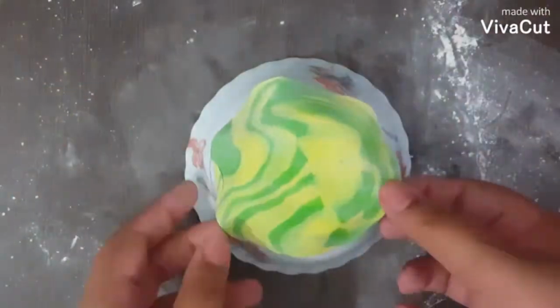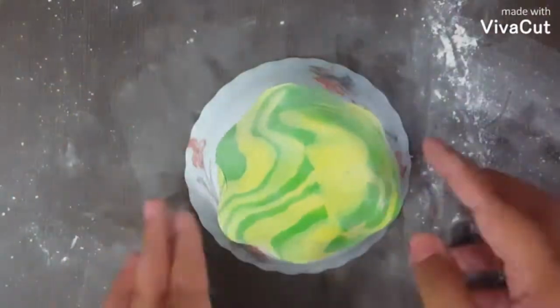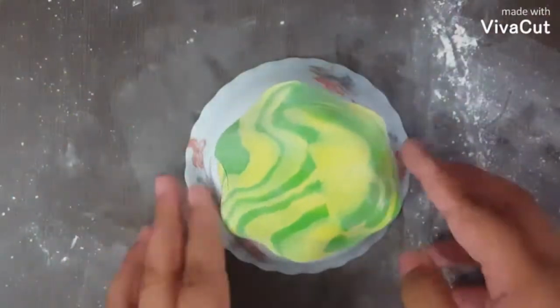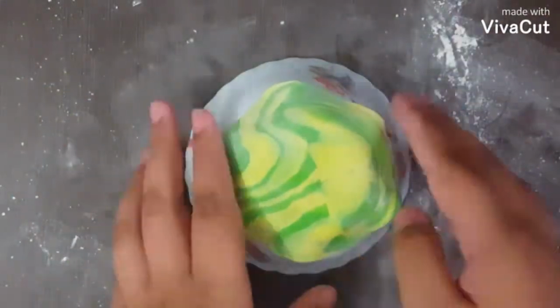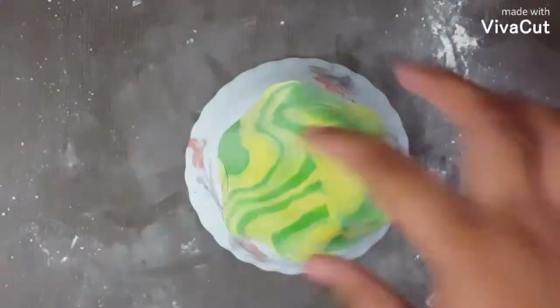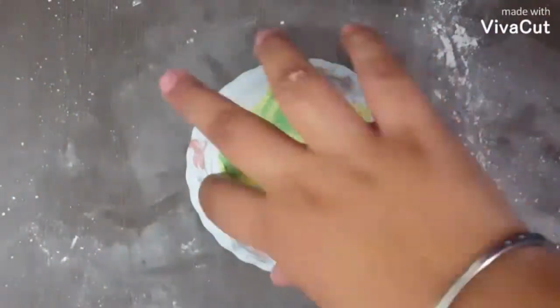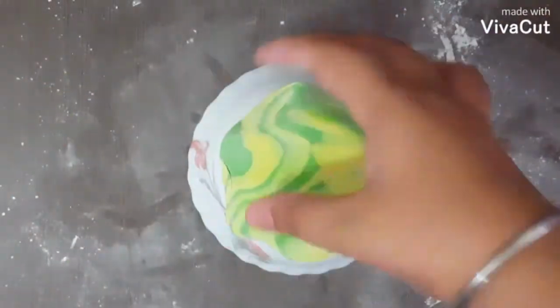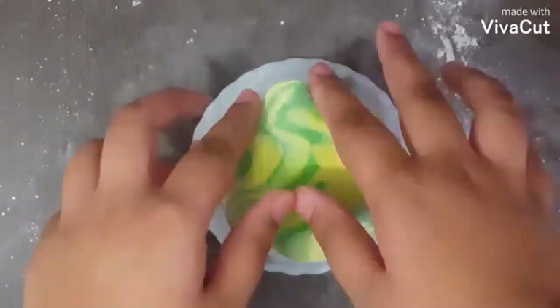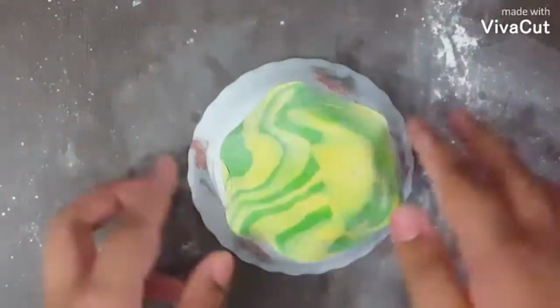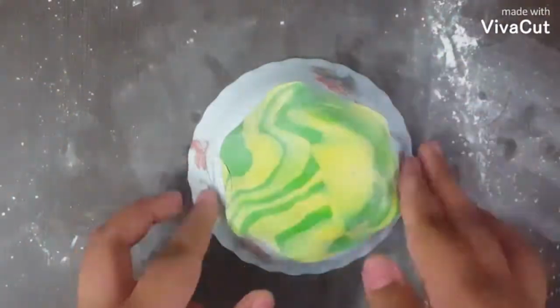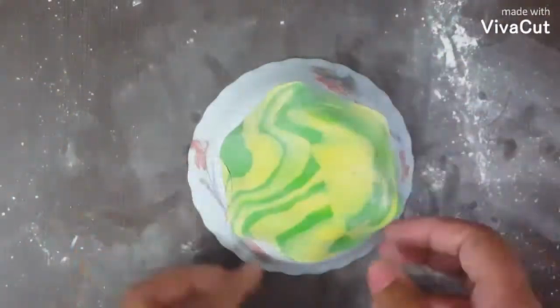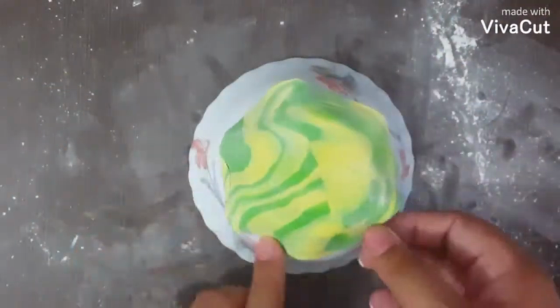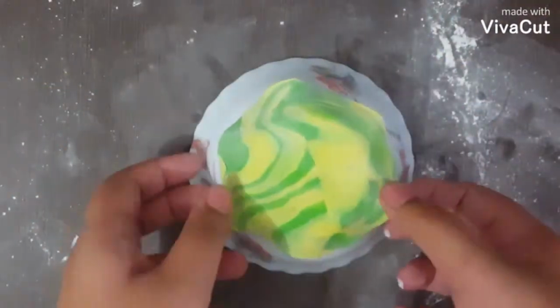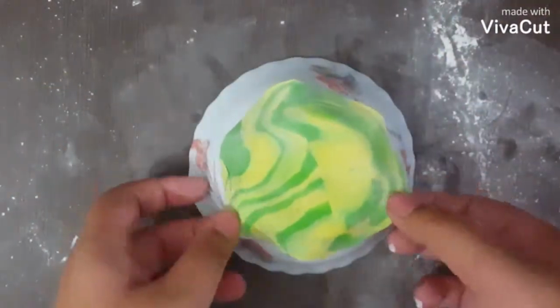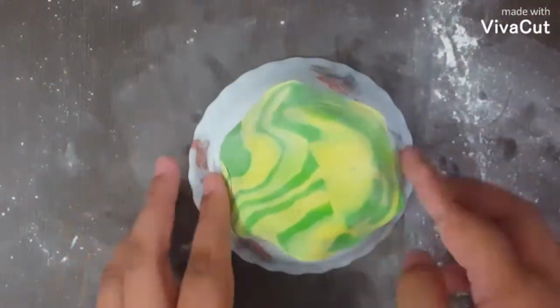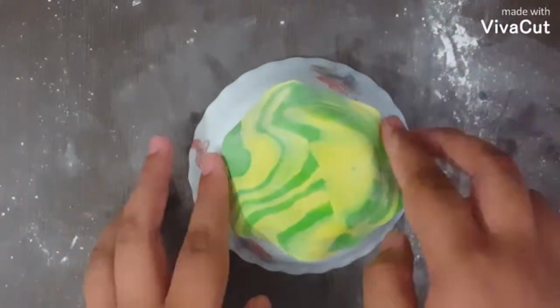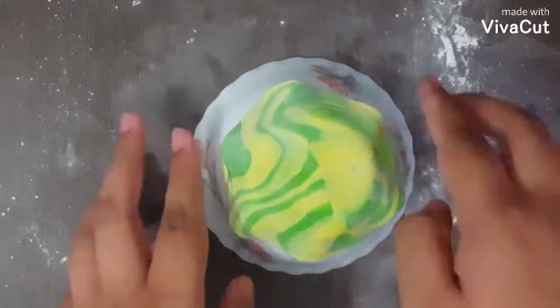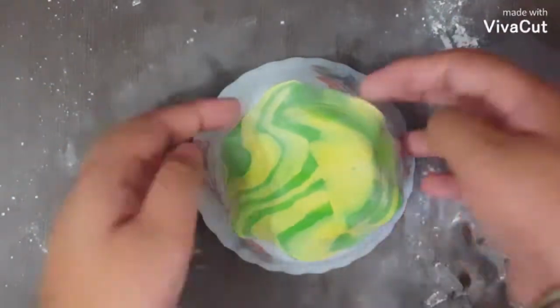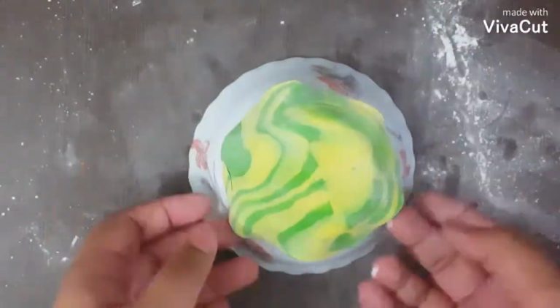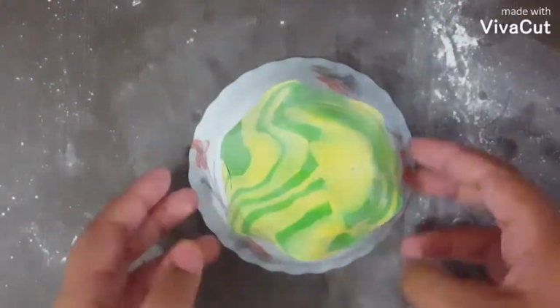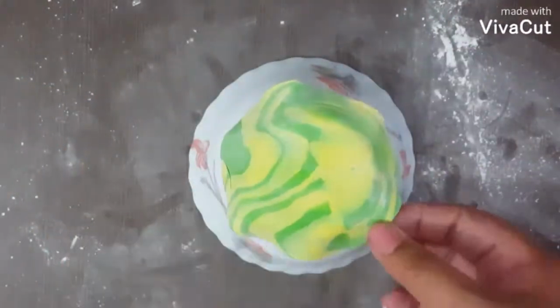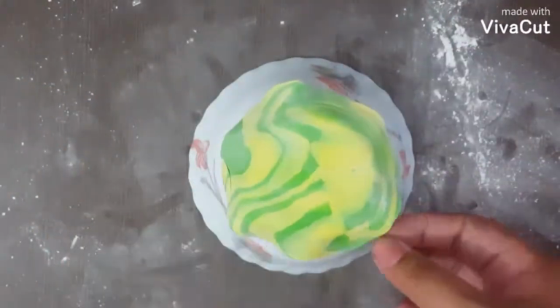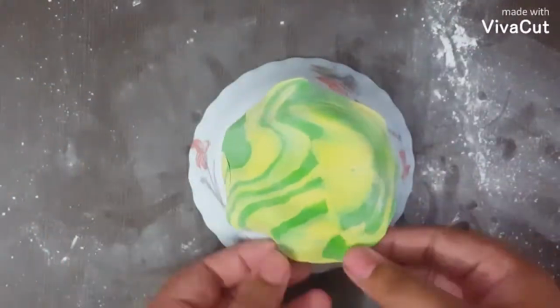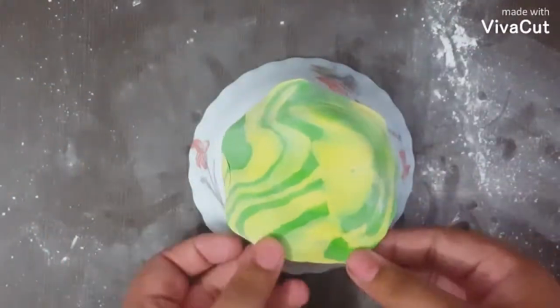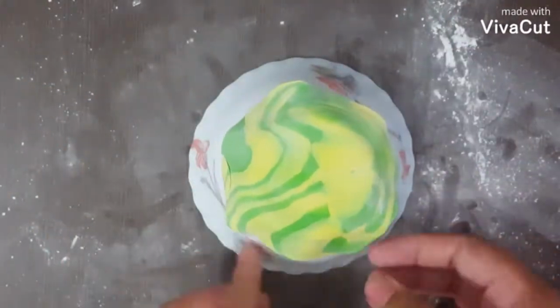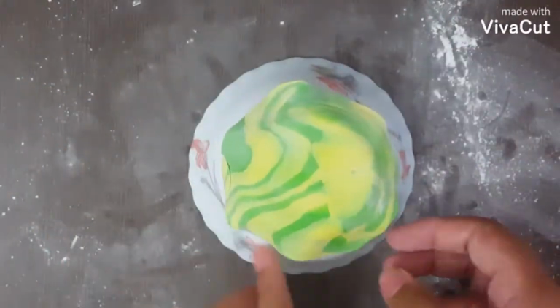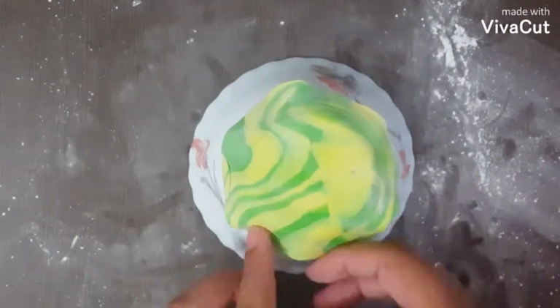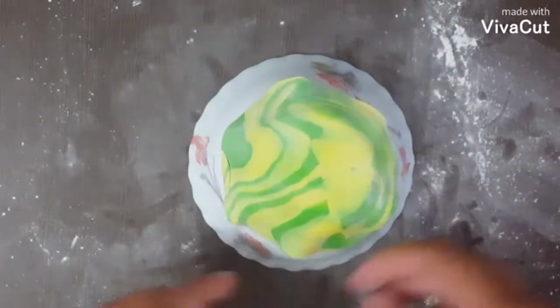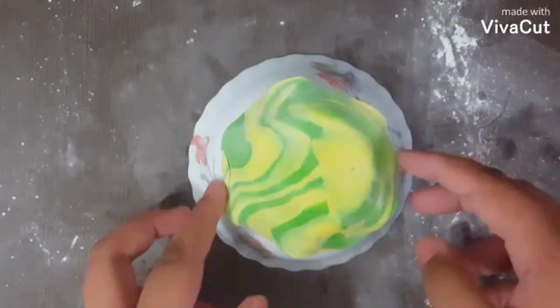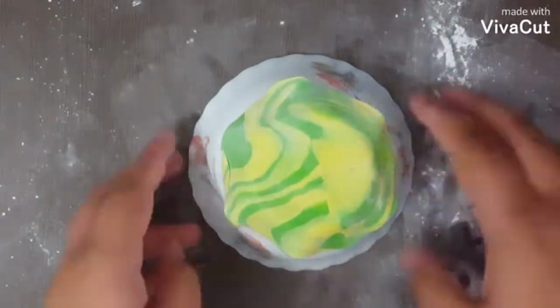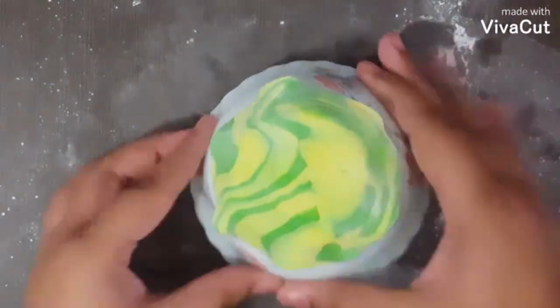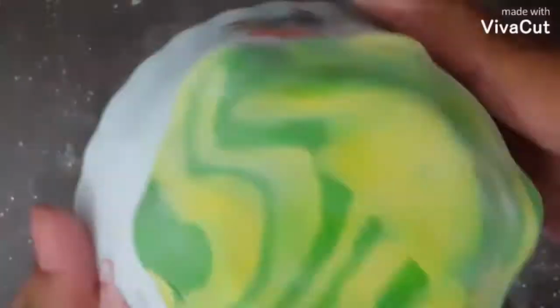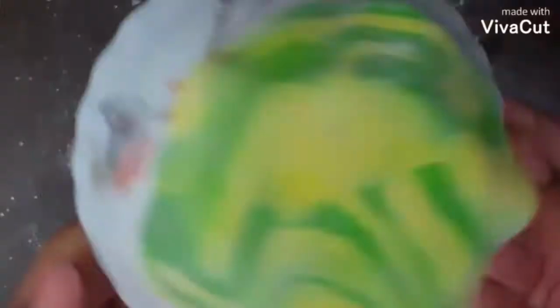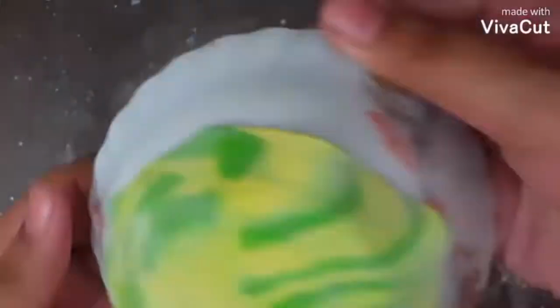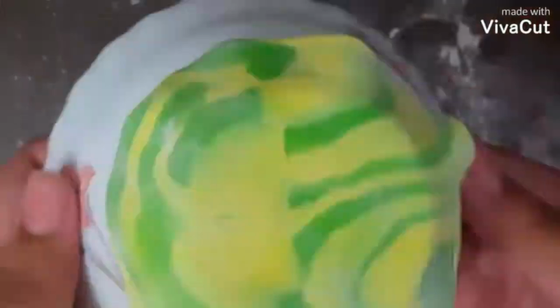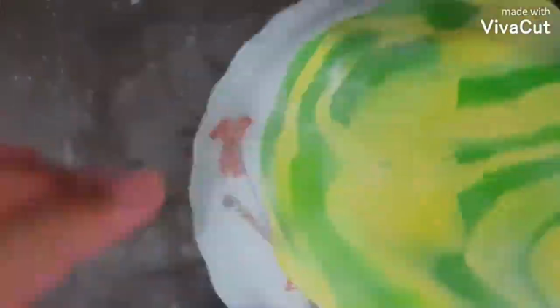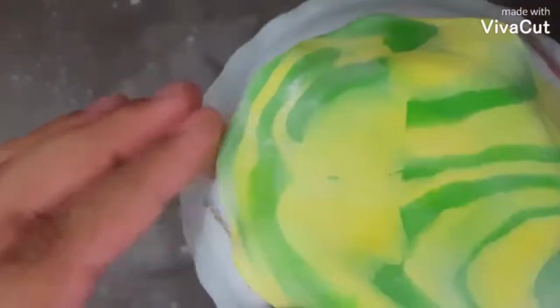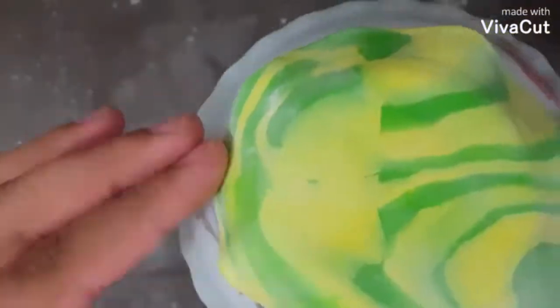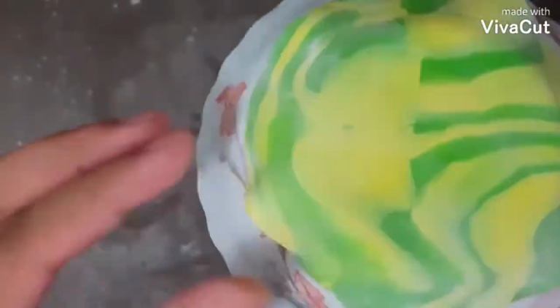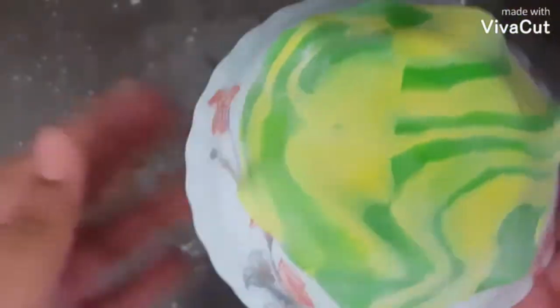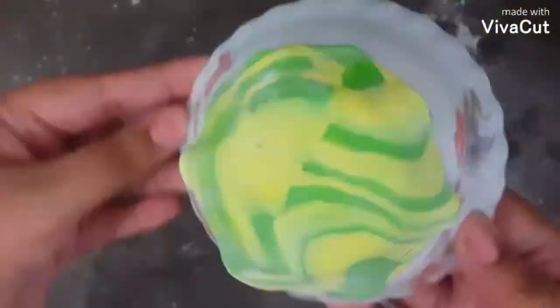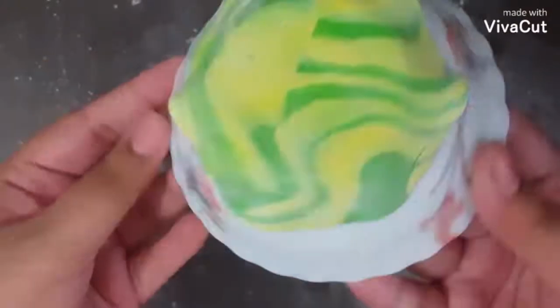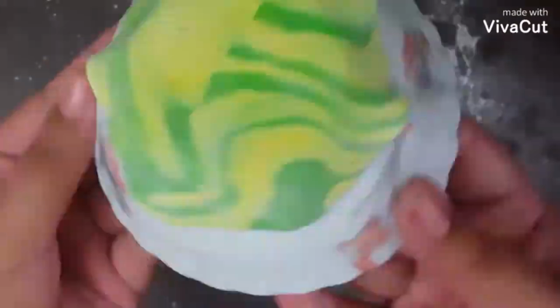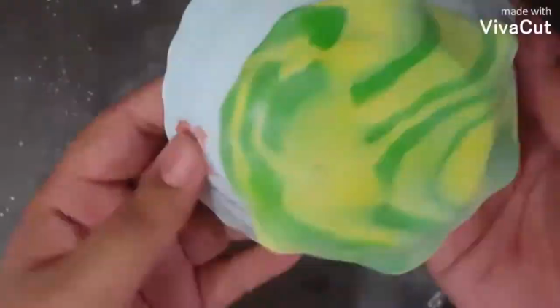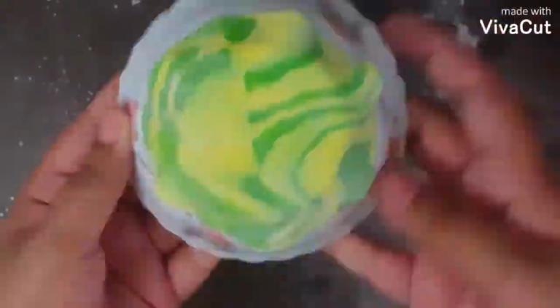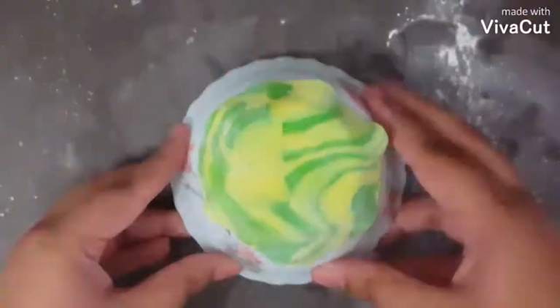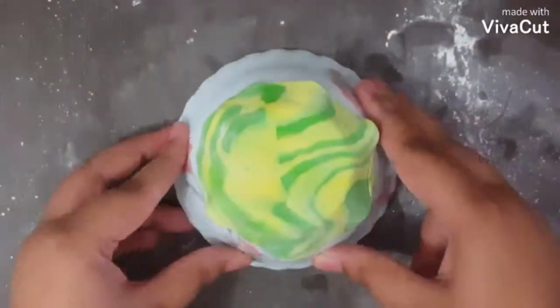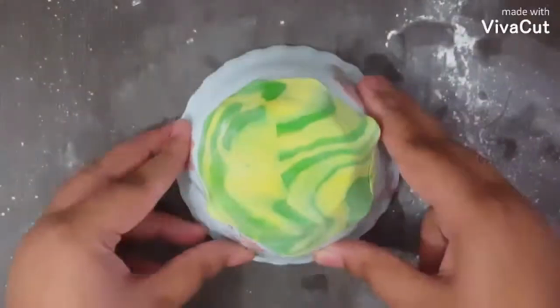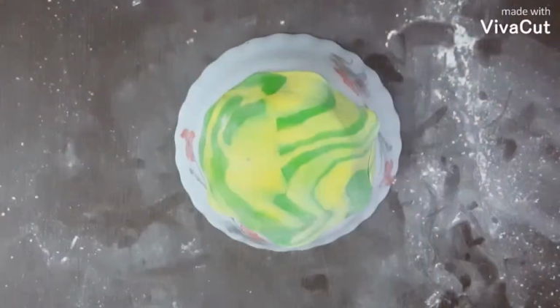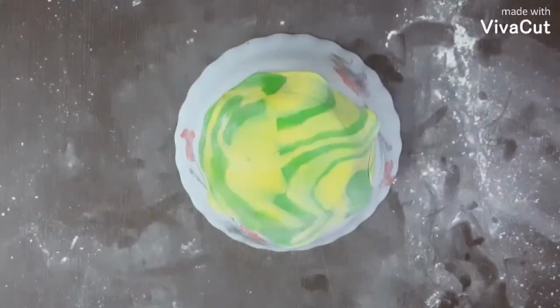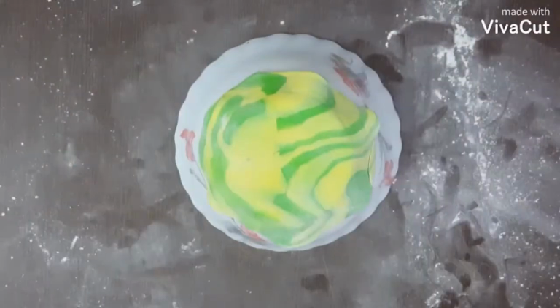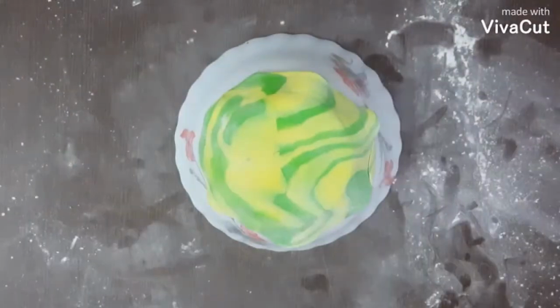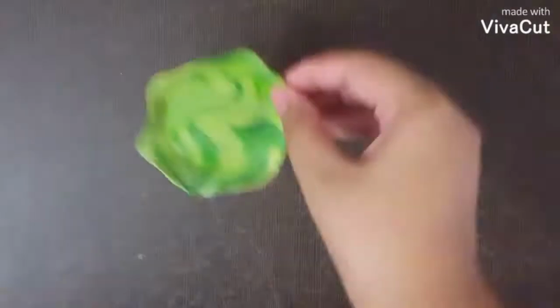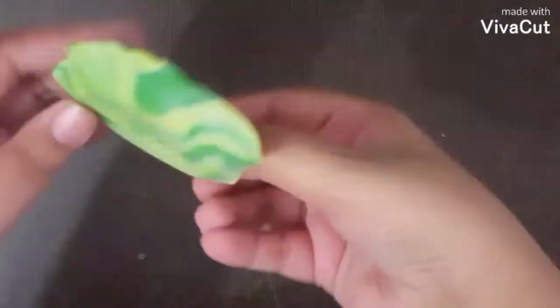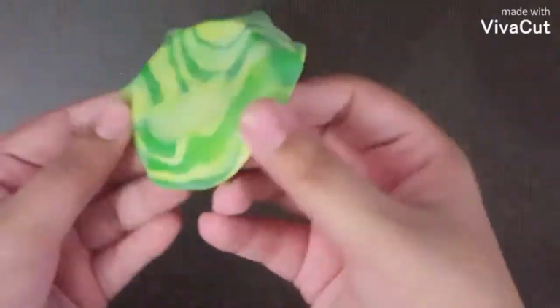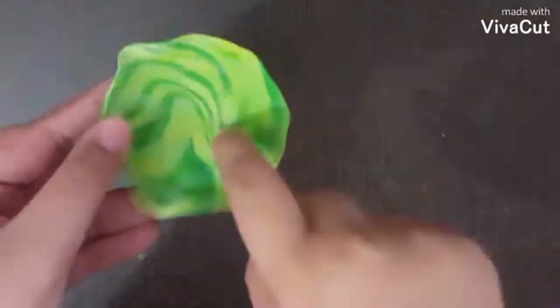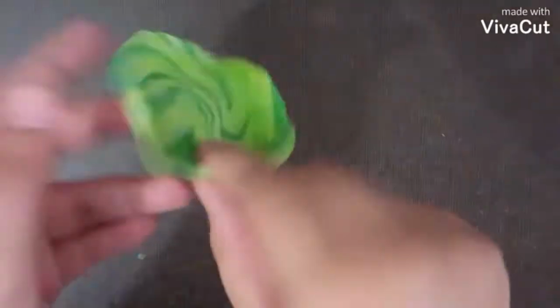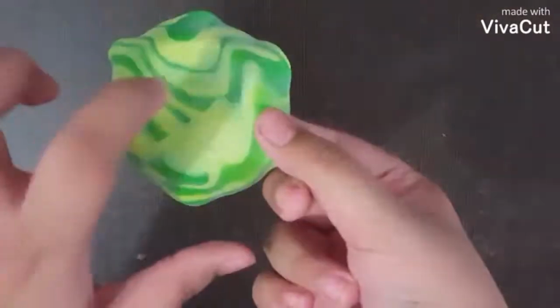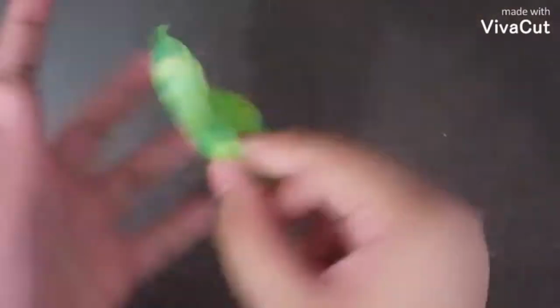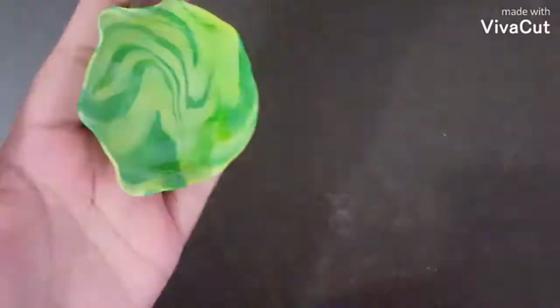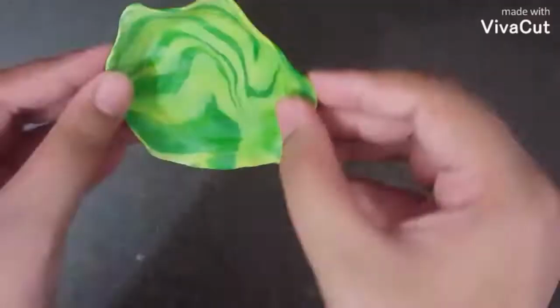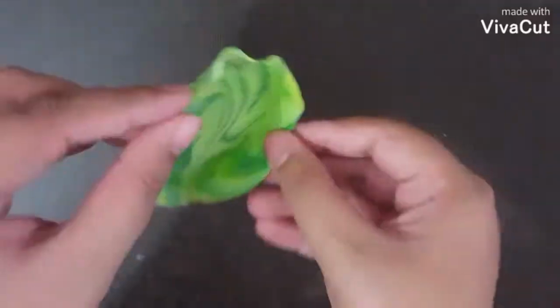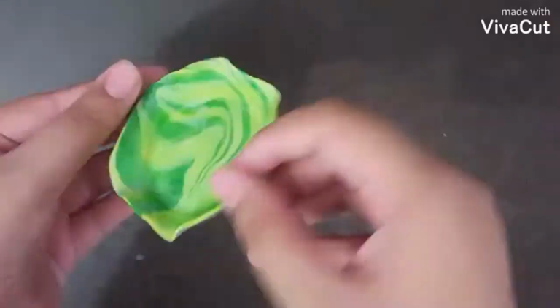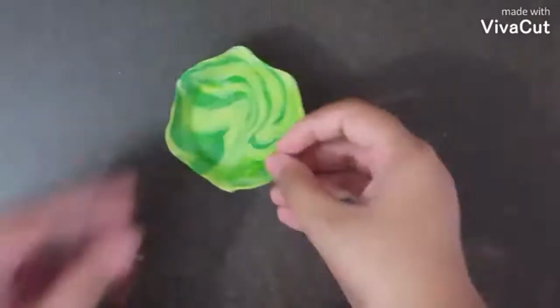Take any ball and put the circle on it and make curves. Let it dry for 12-24 hours.